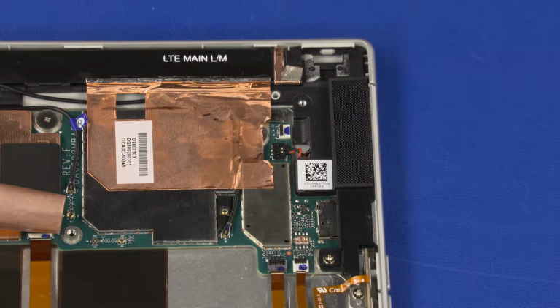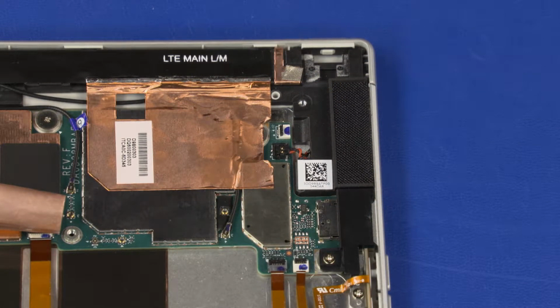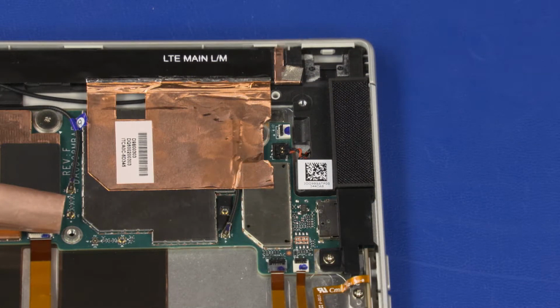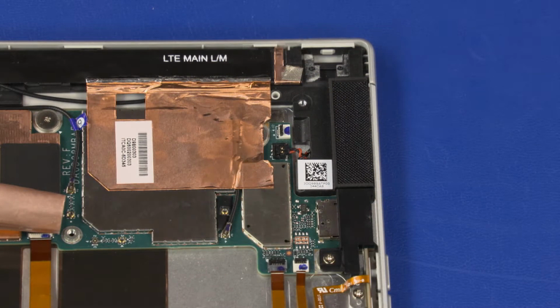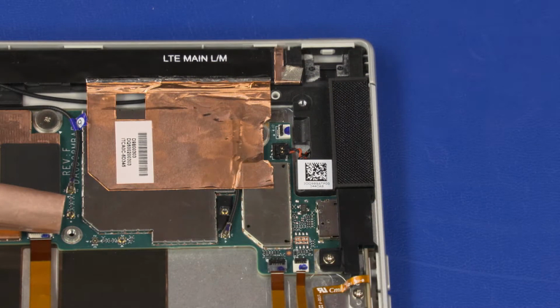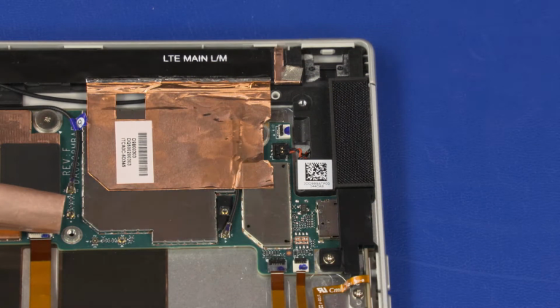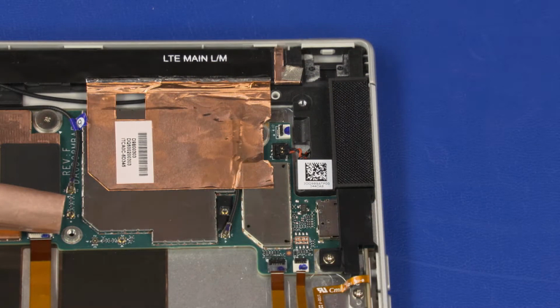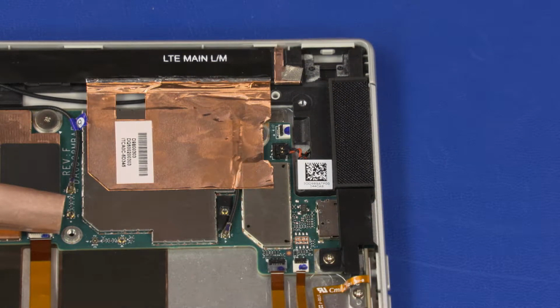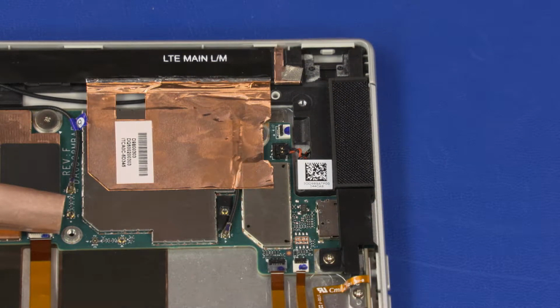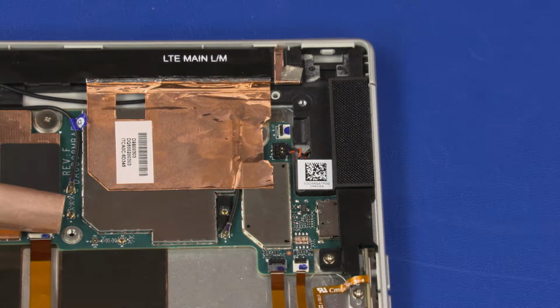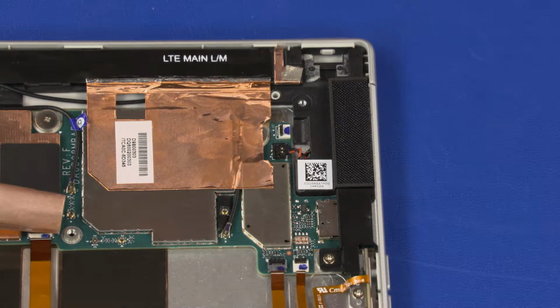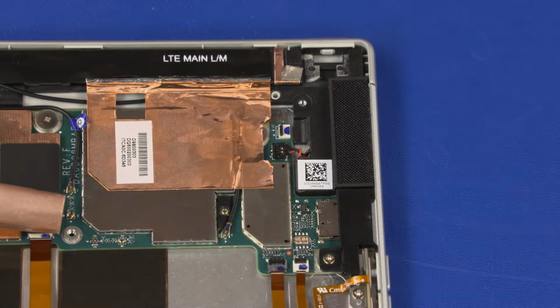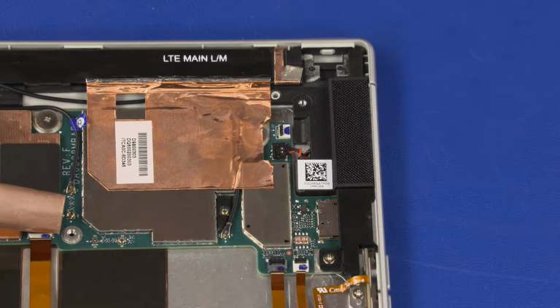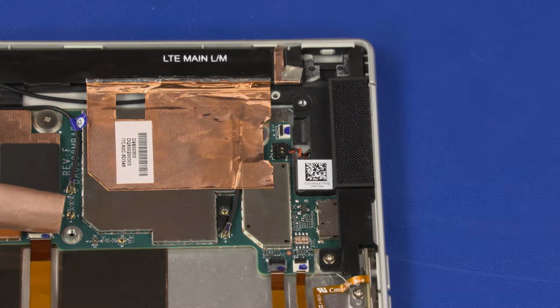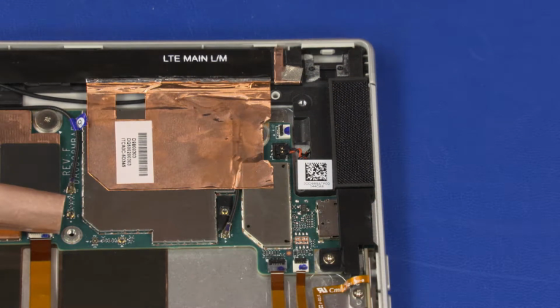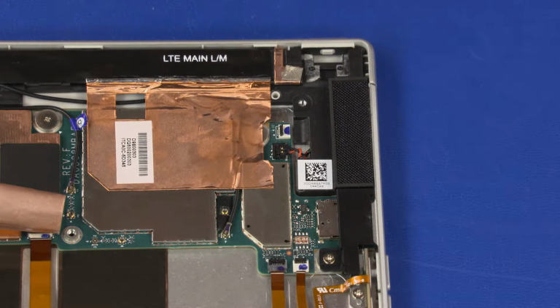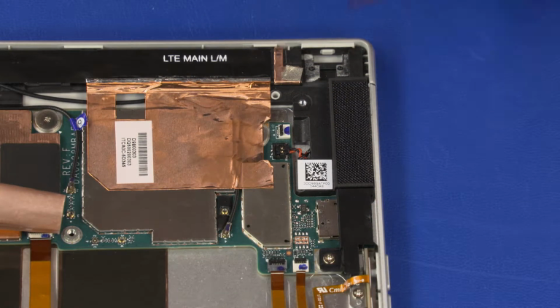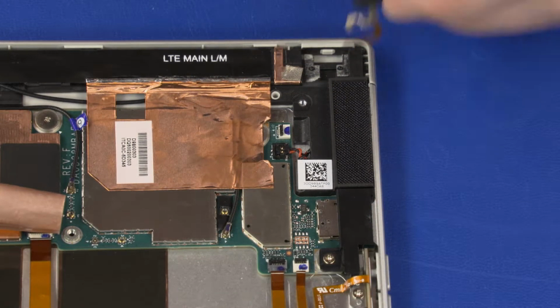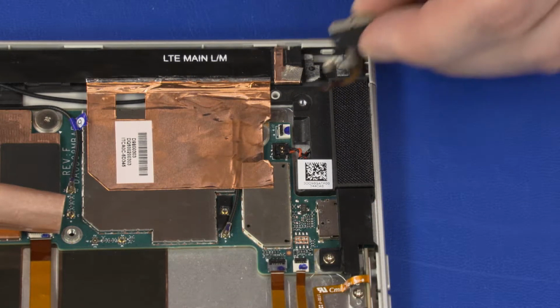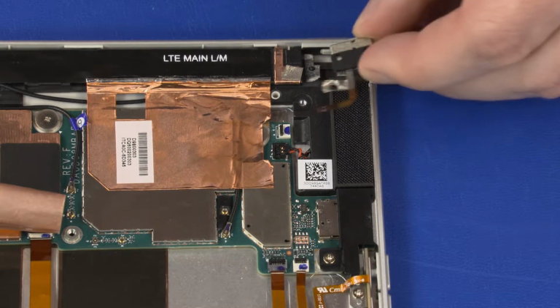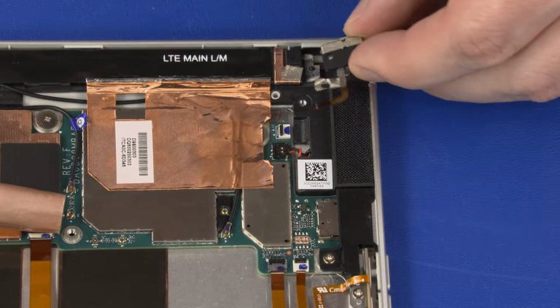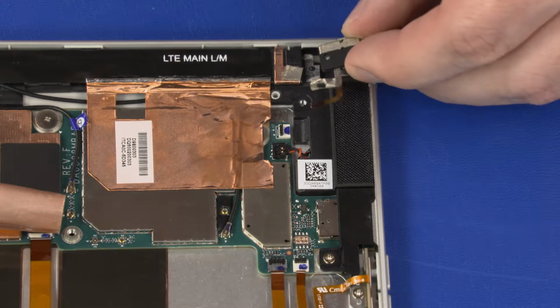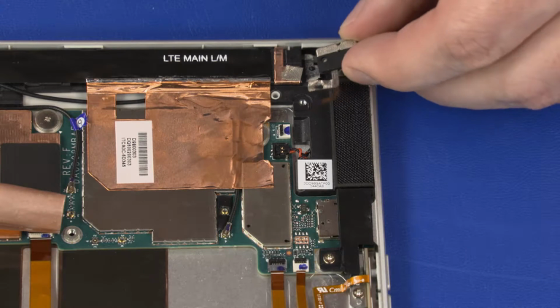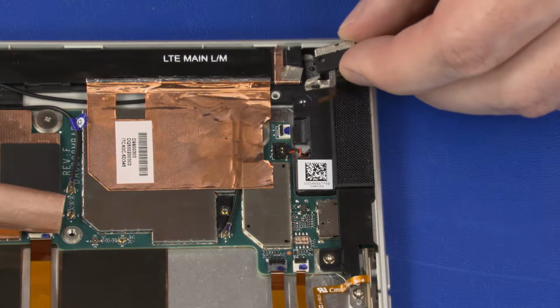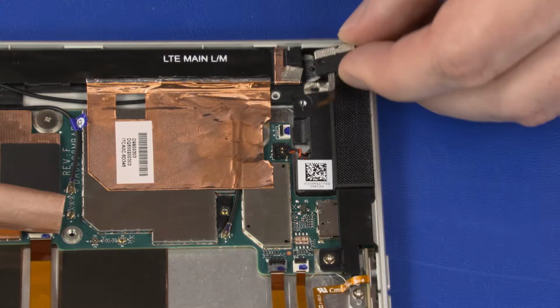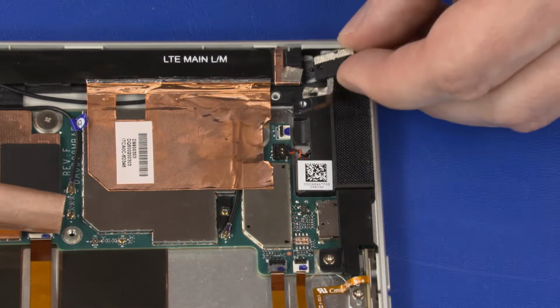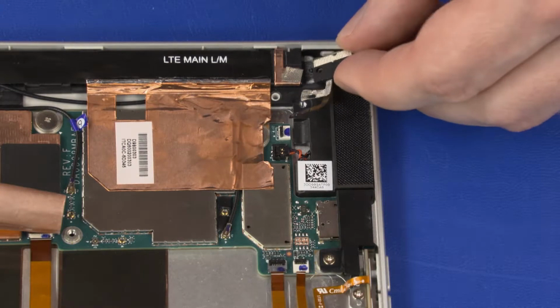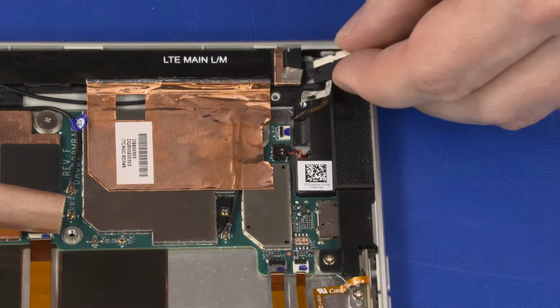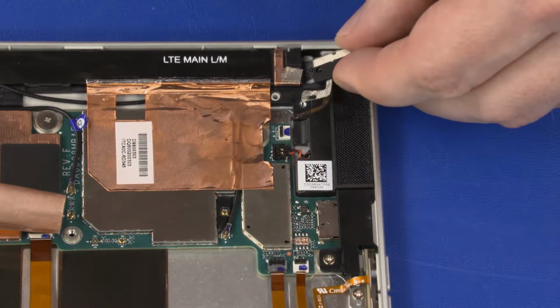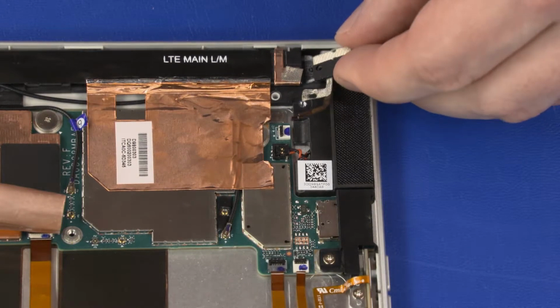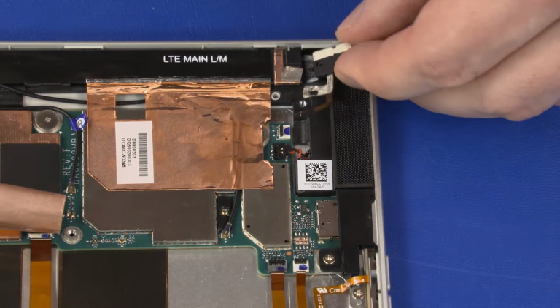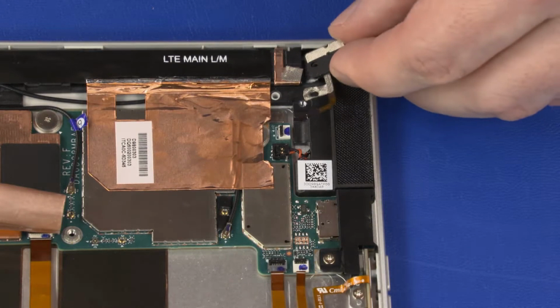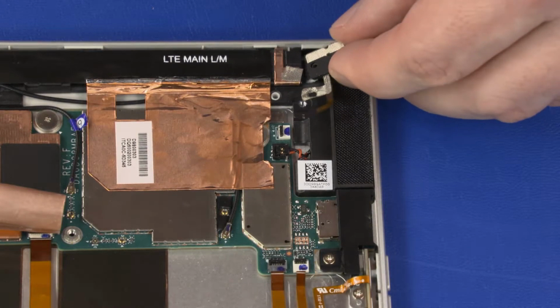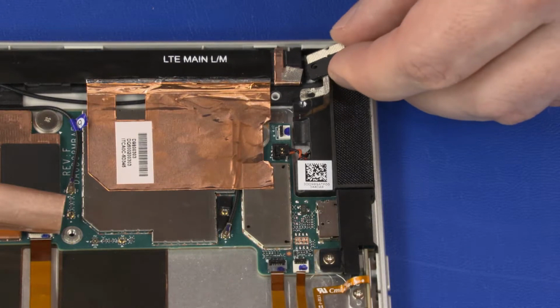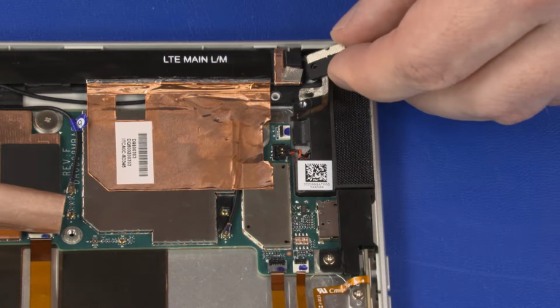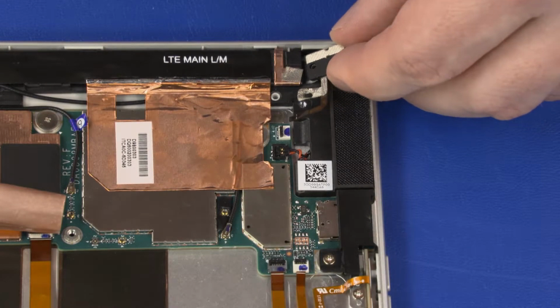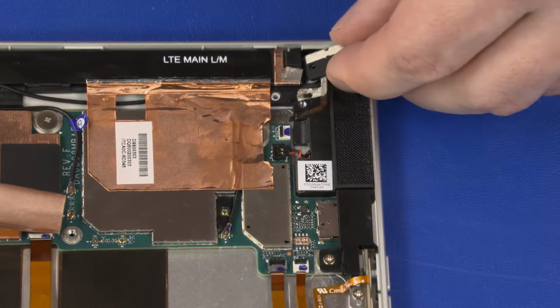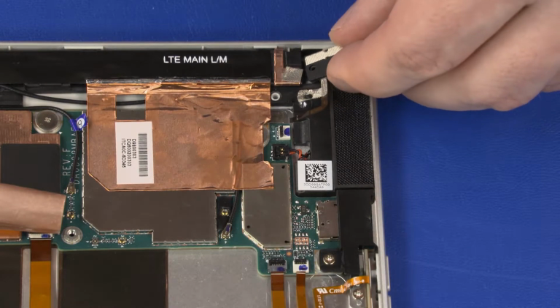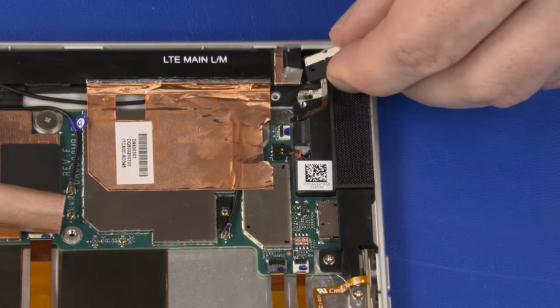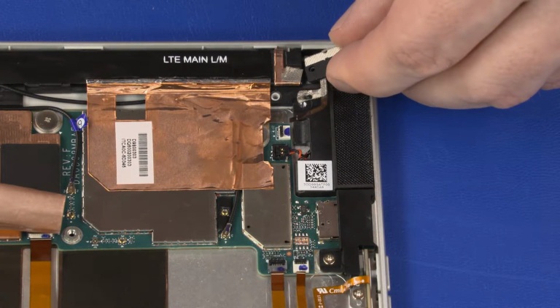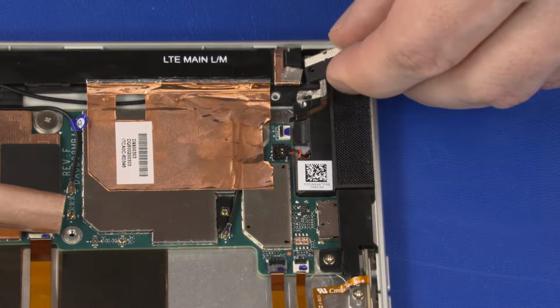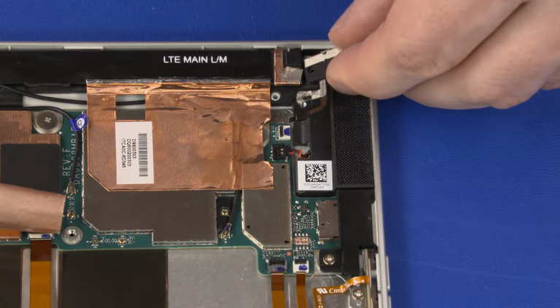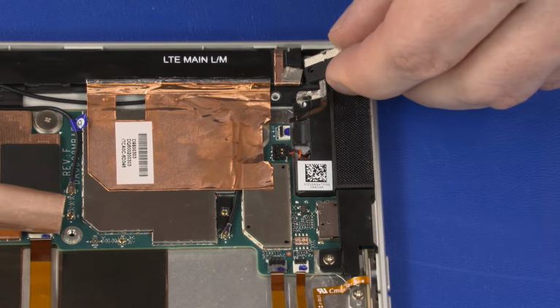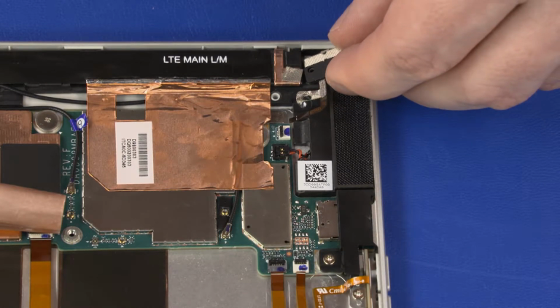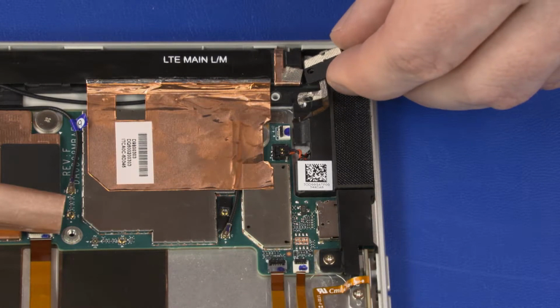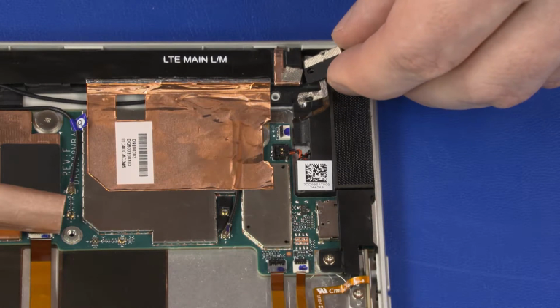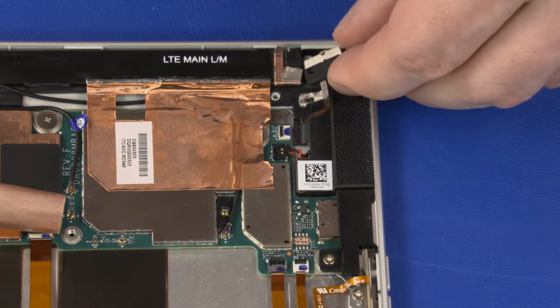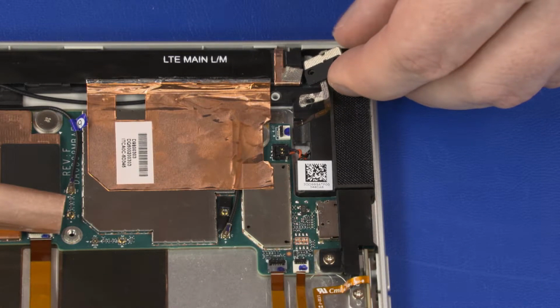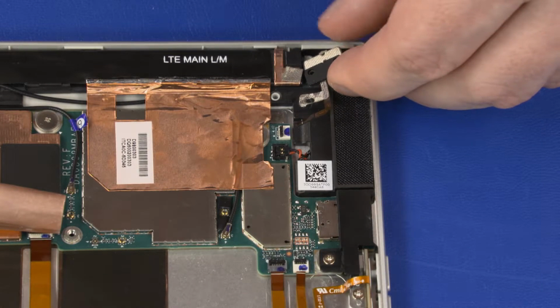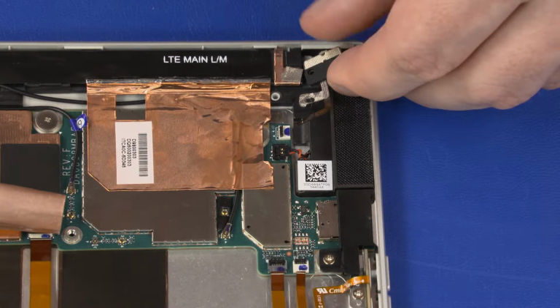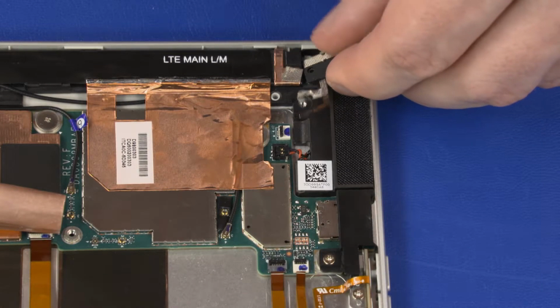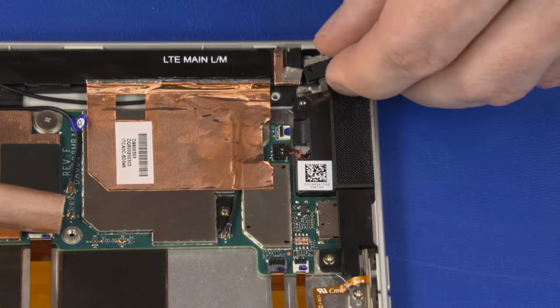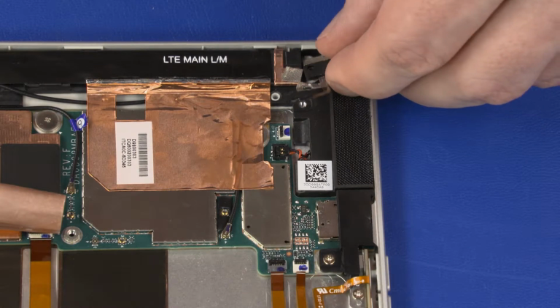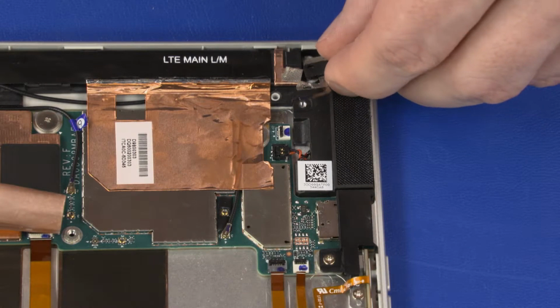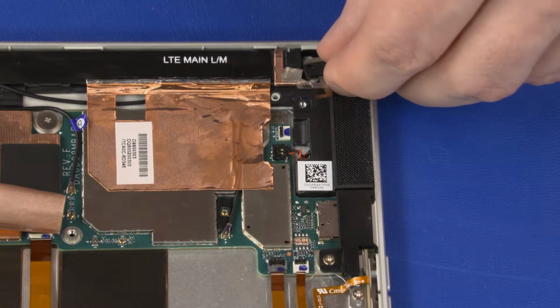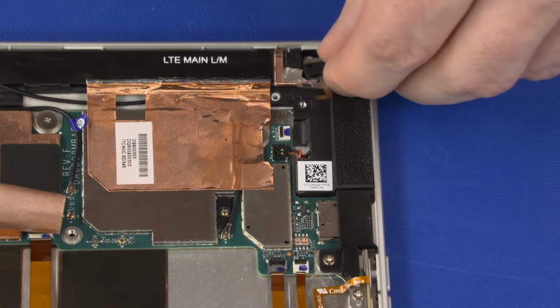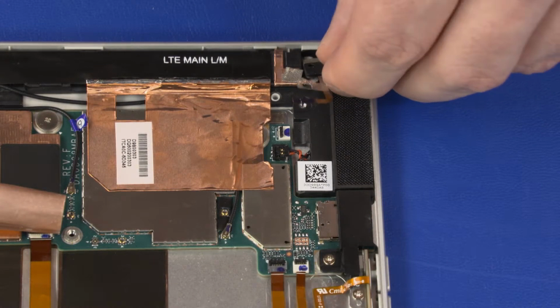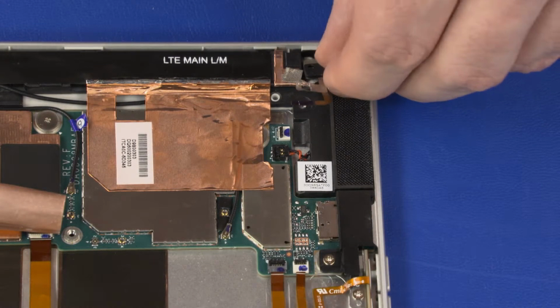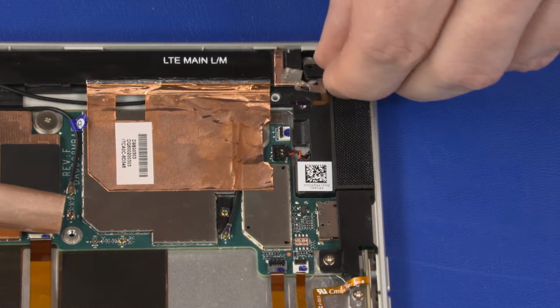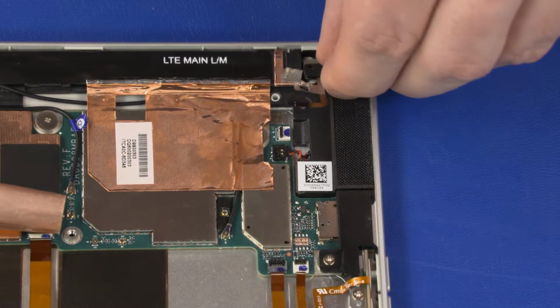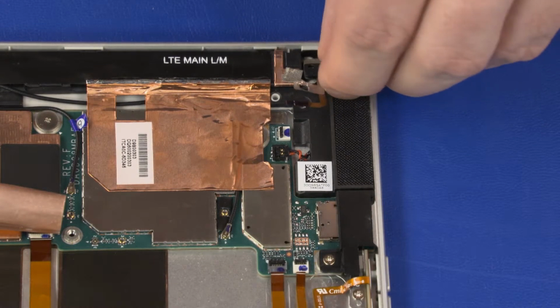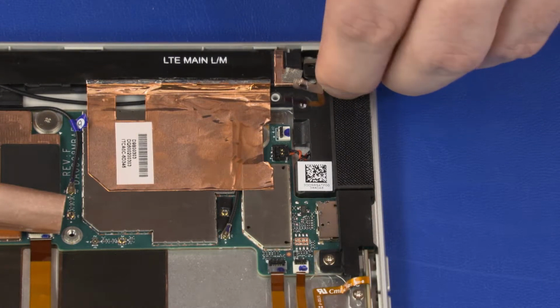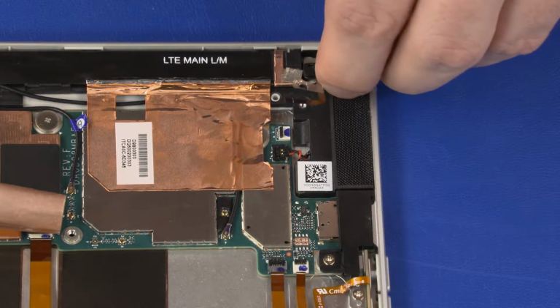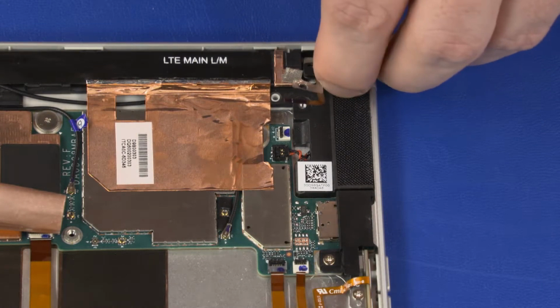Replacement. Place the power button board into position on the right speaker and apply pressure to adhere it into position.